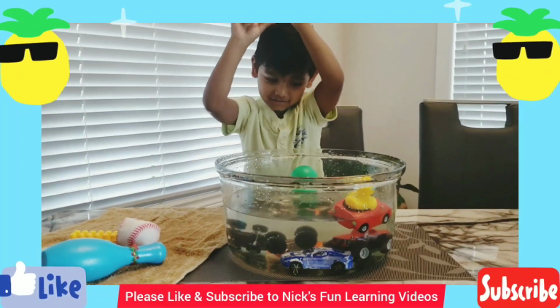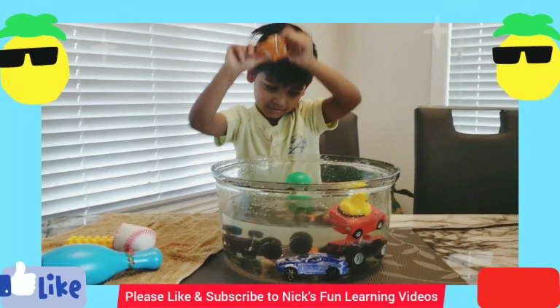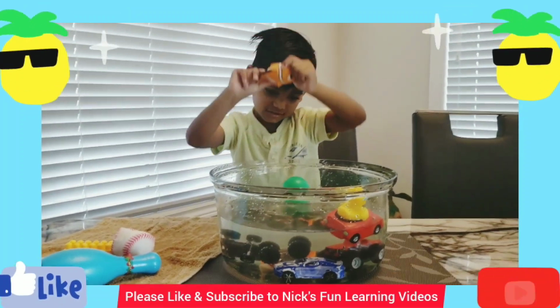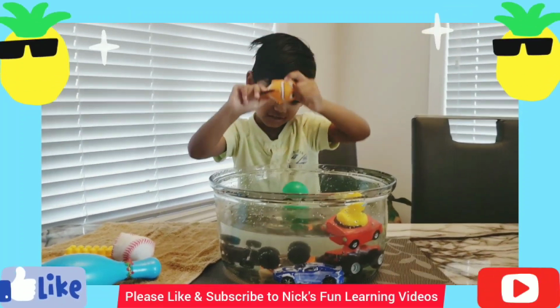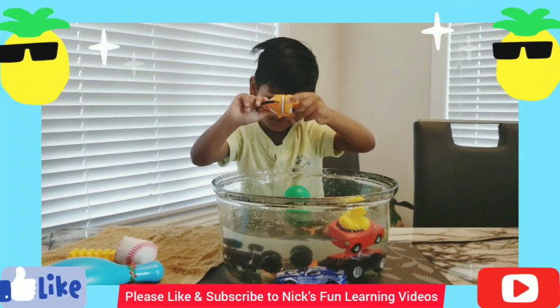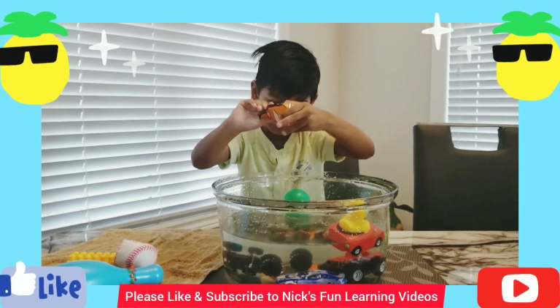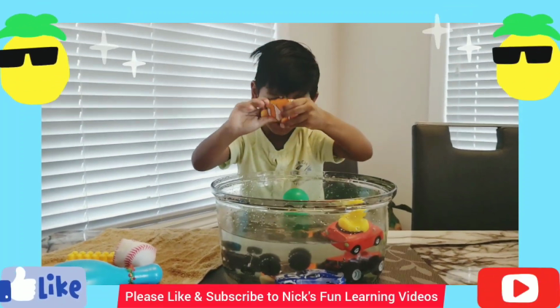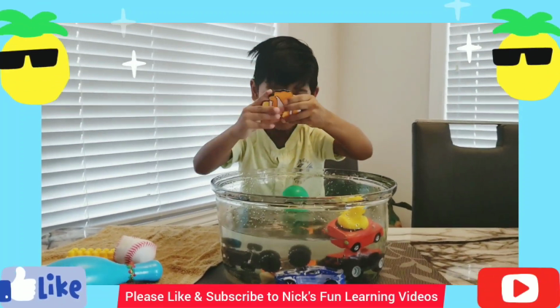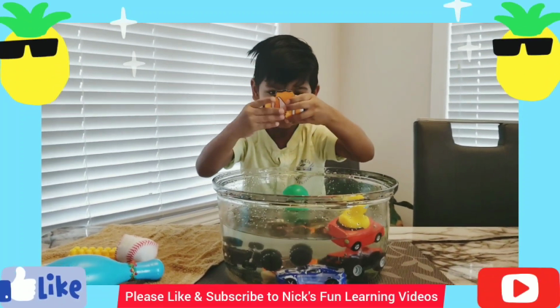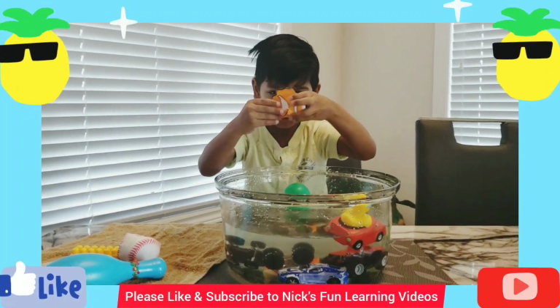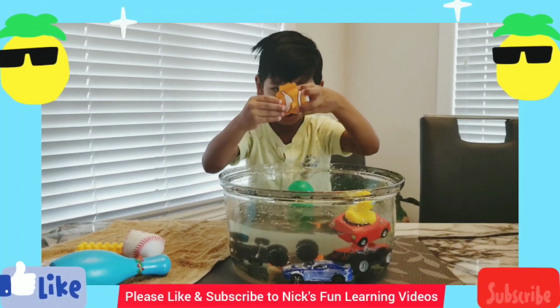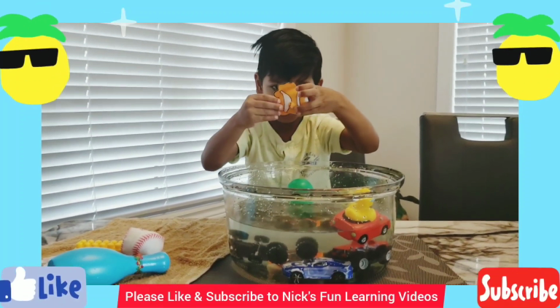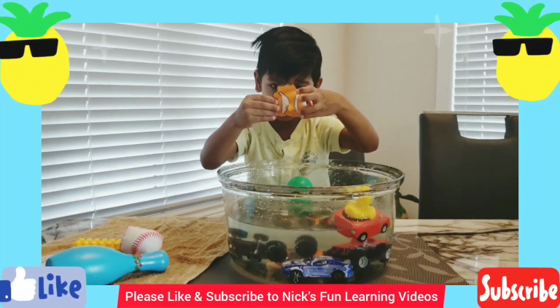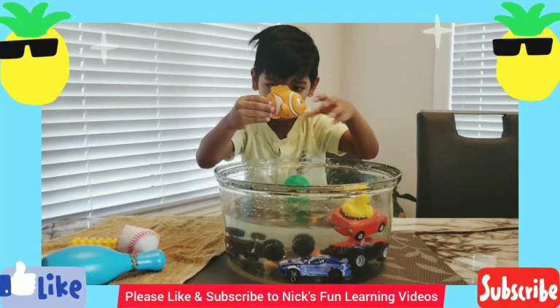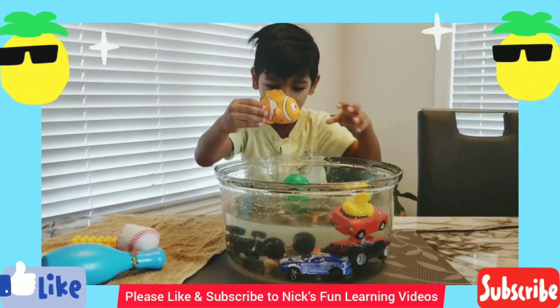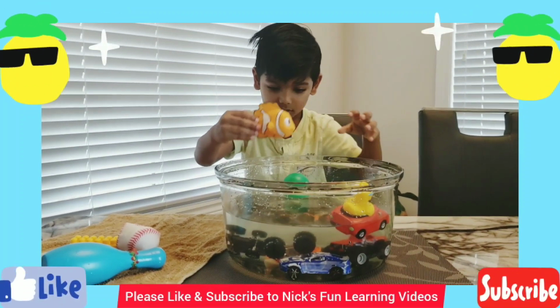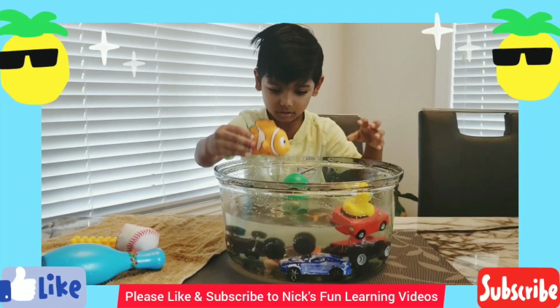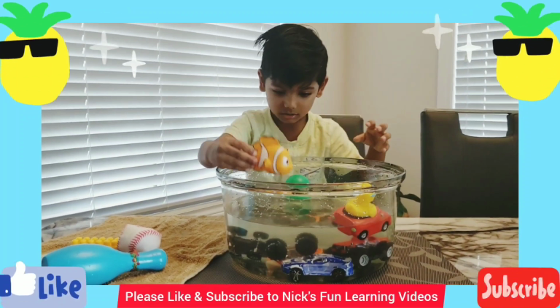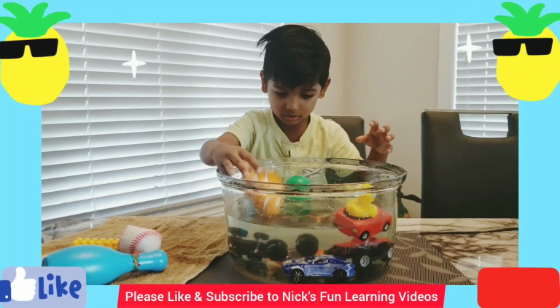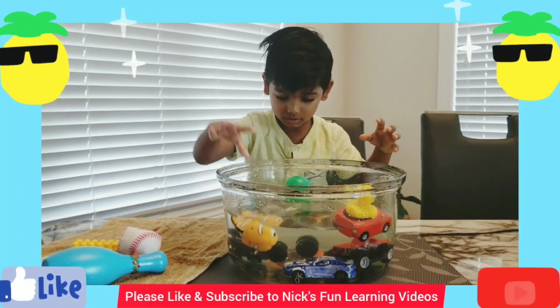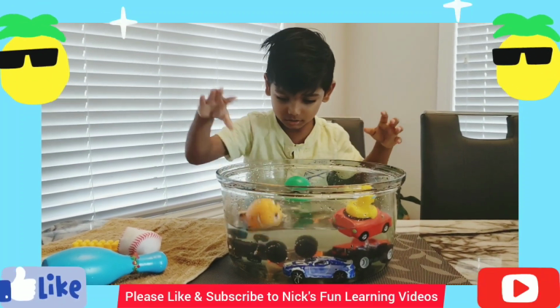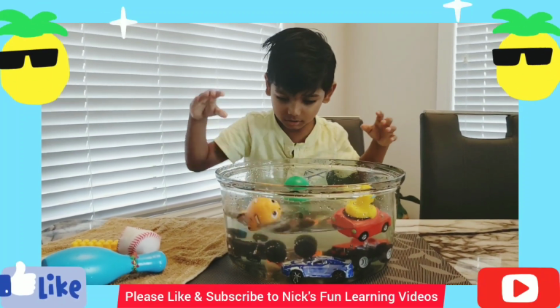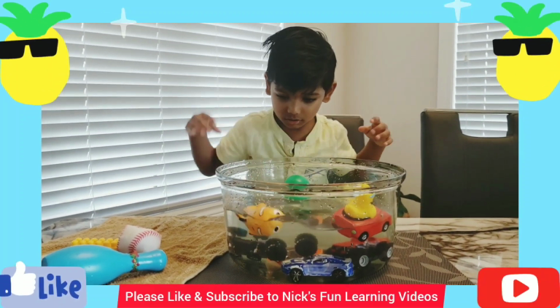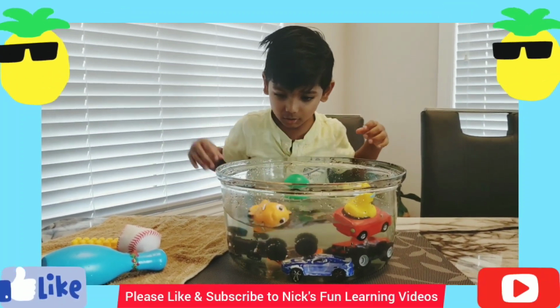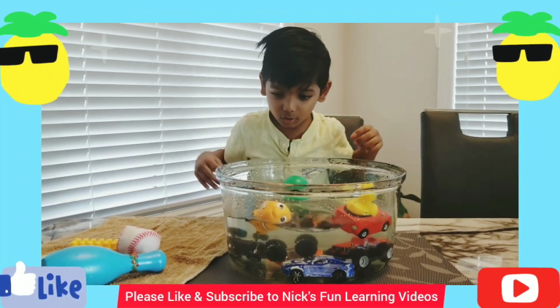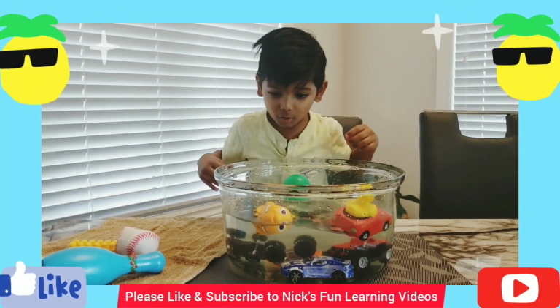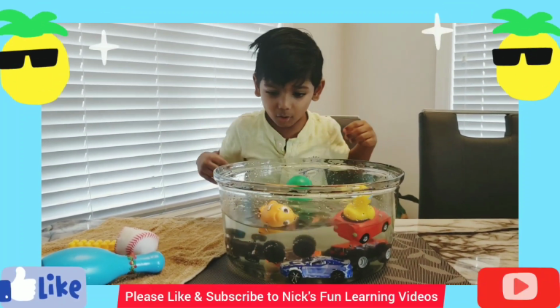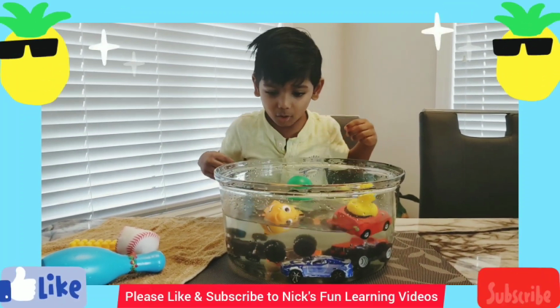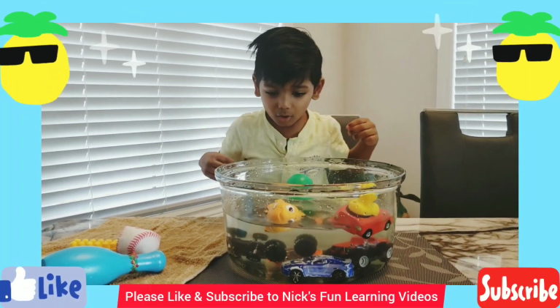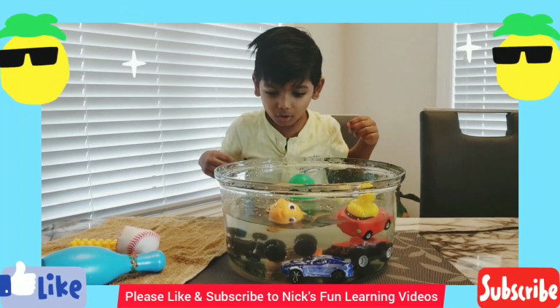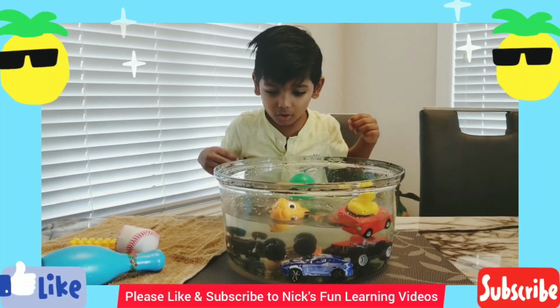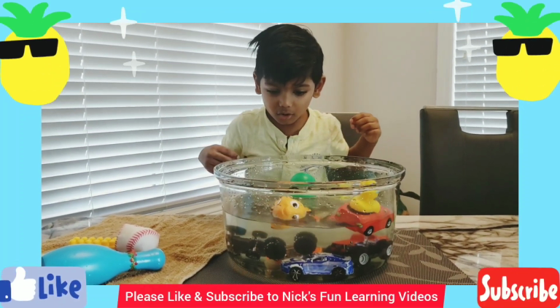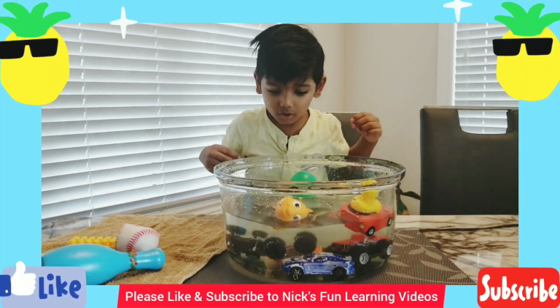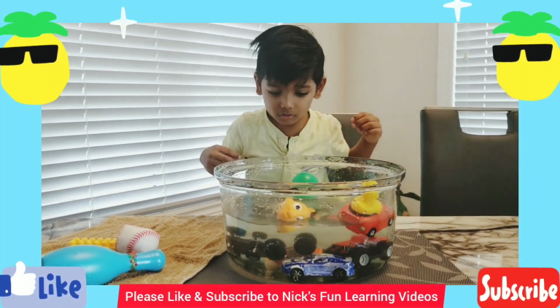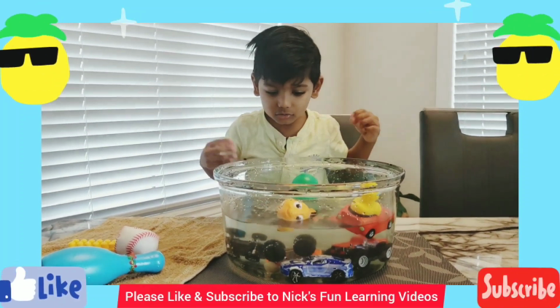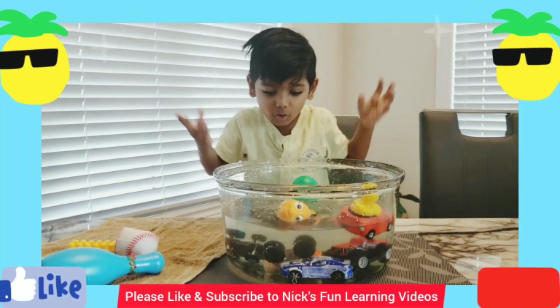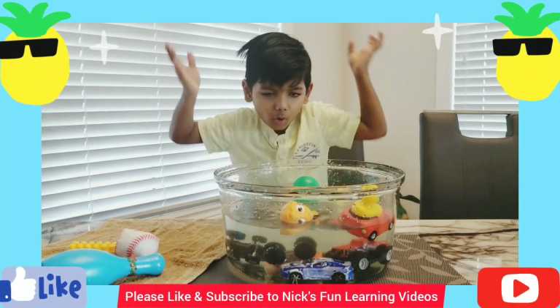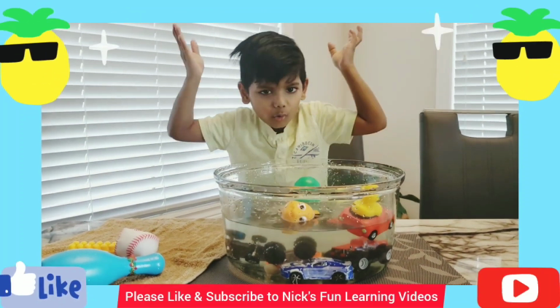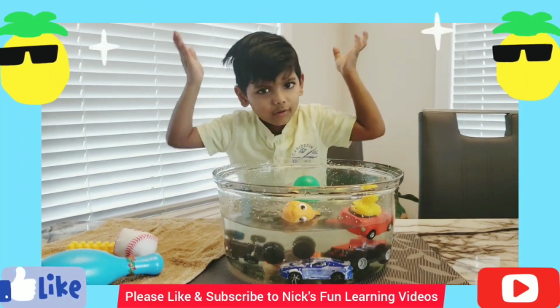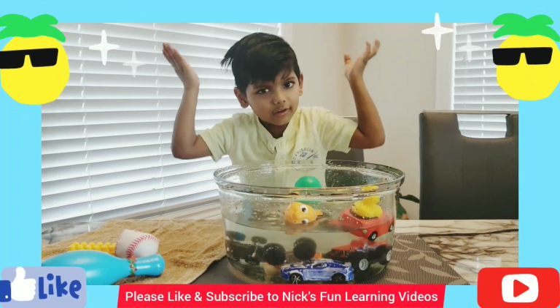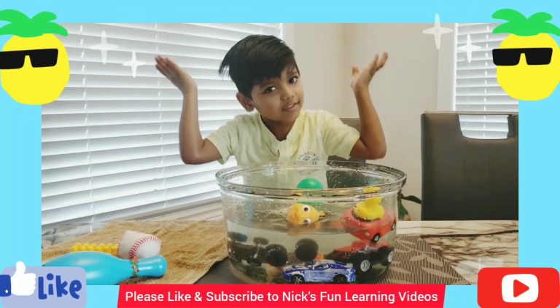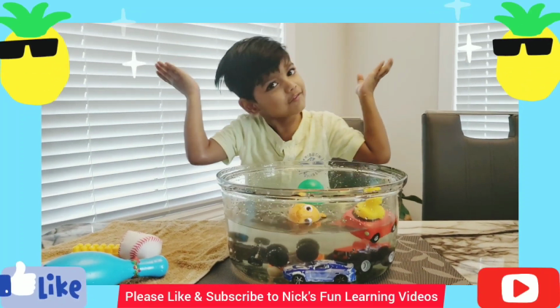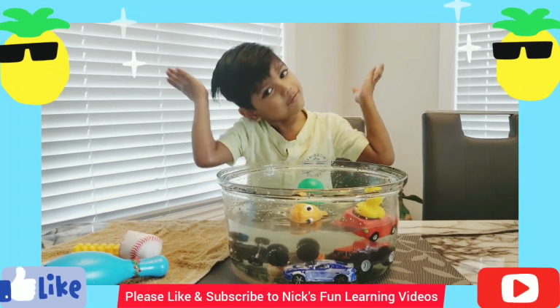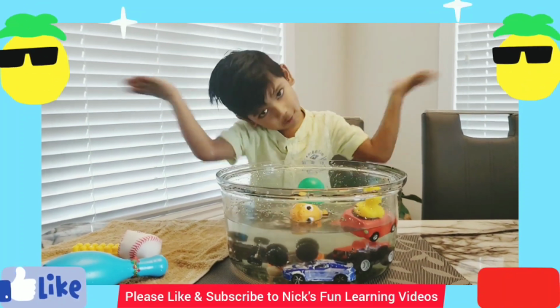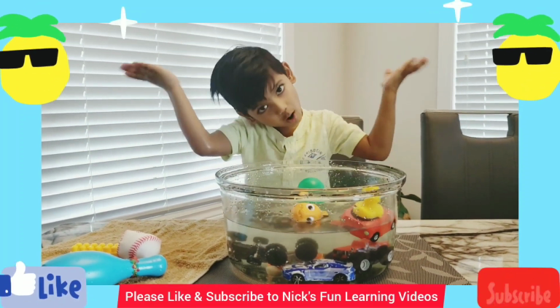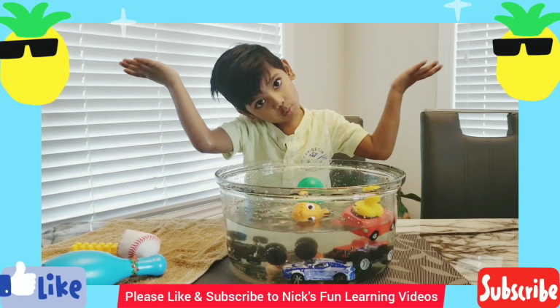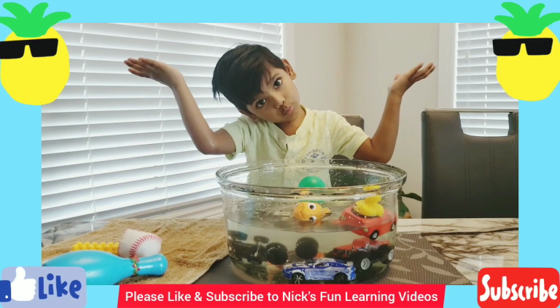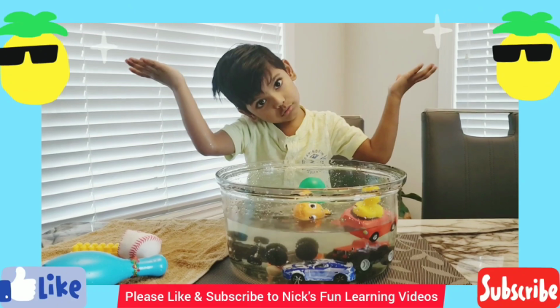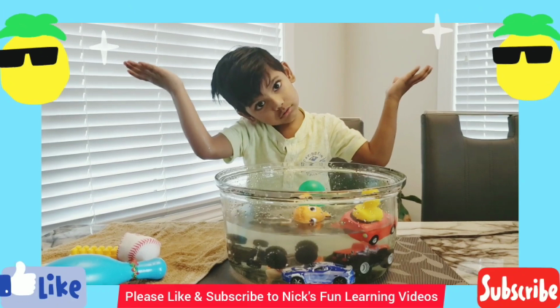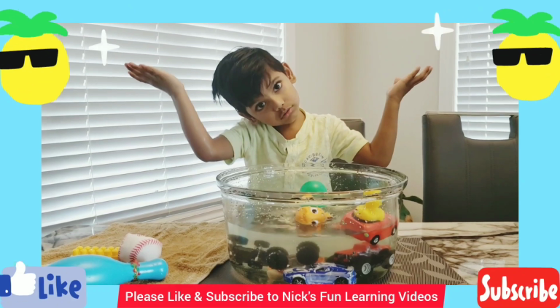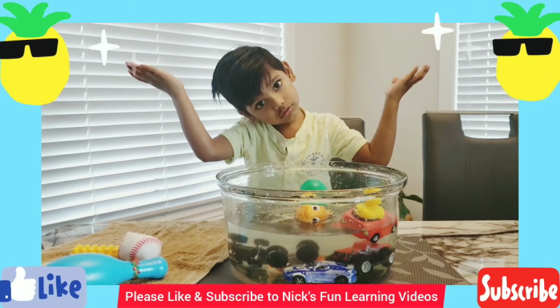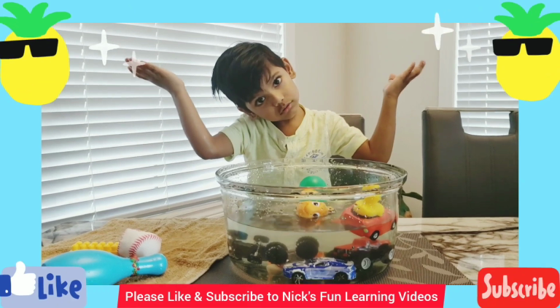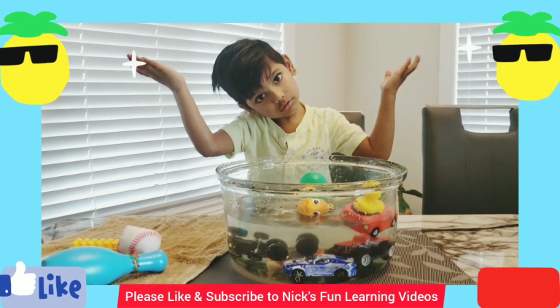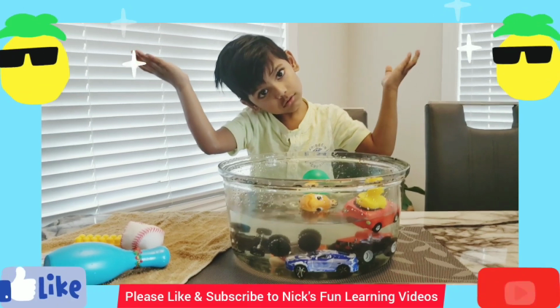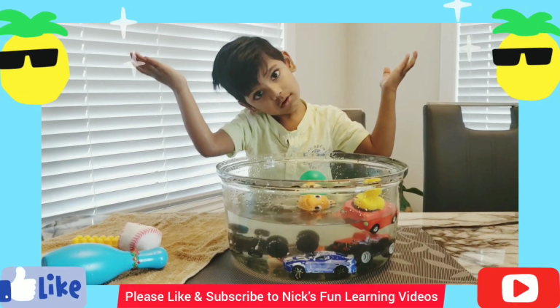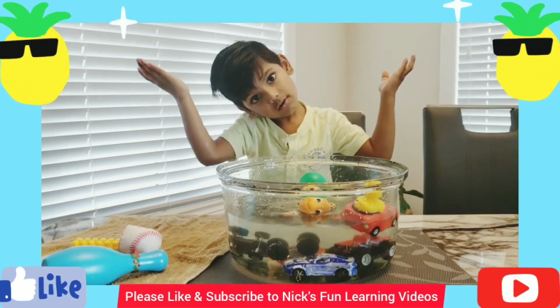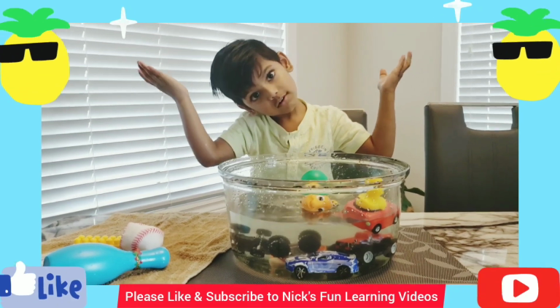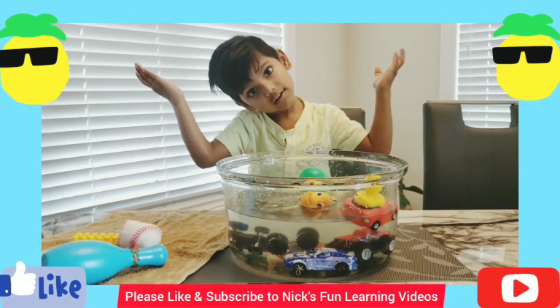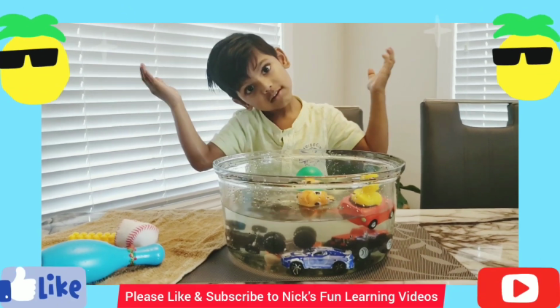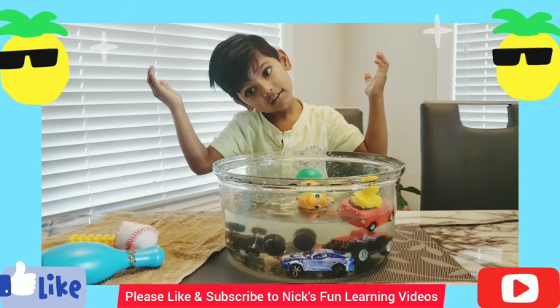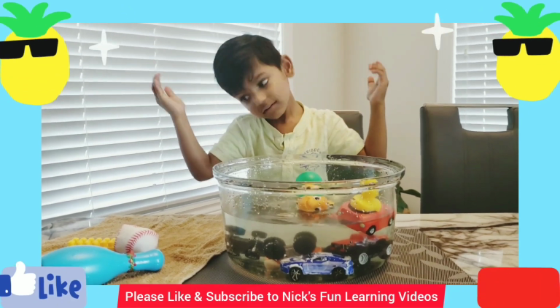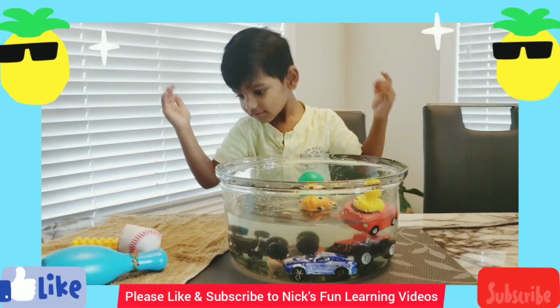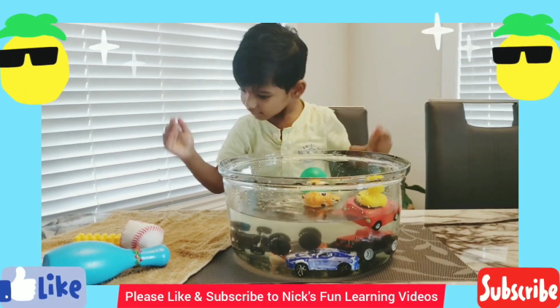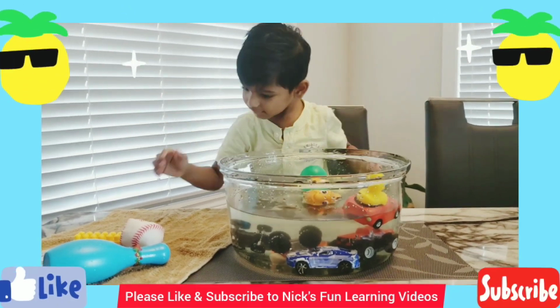Don't worry! It's Nemo. Is Nemo going to sink? No! It floats! It floats! Good job.